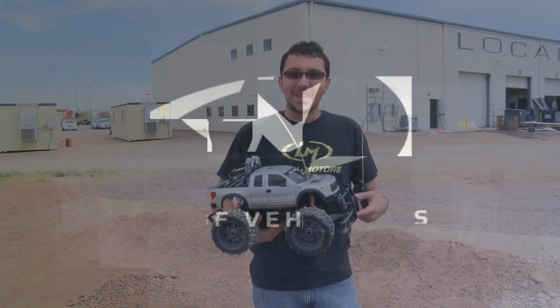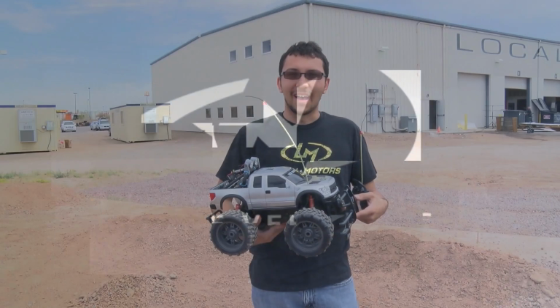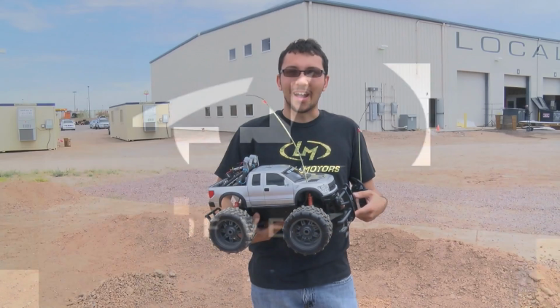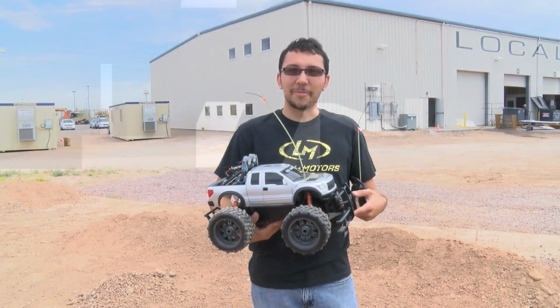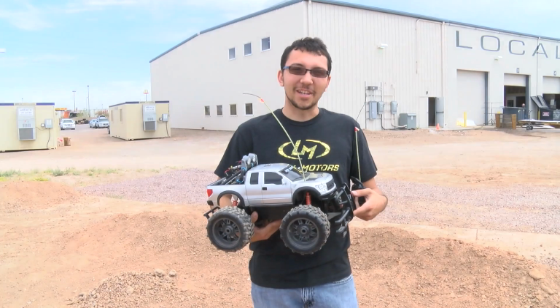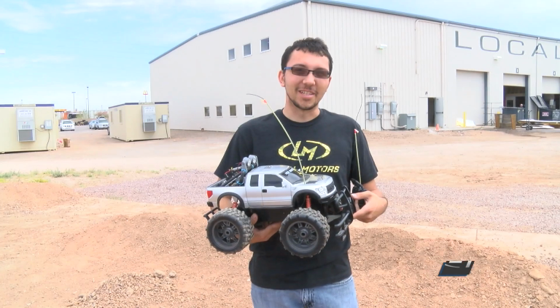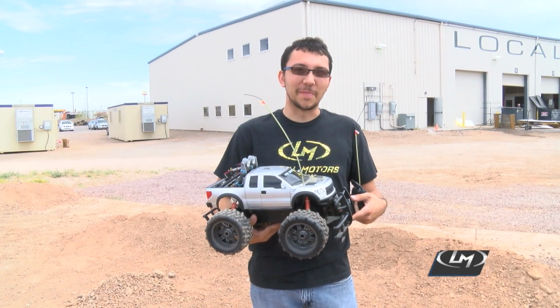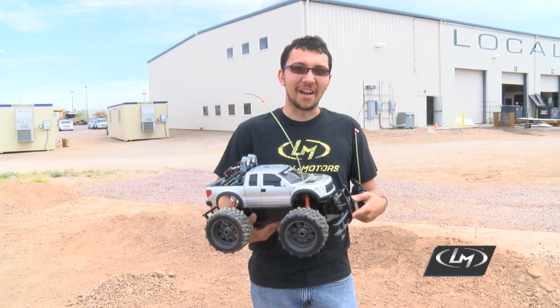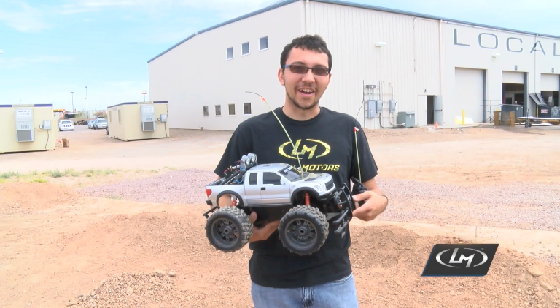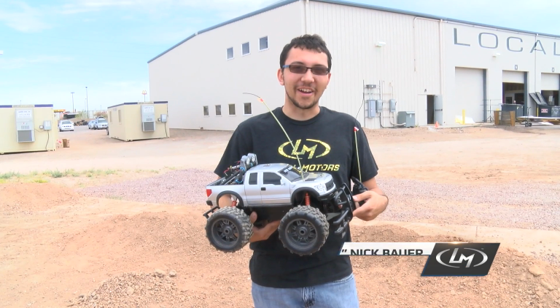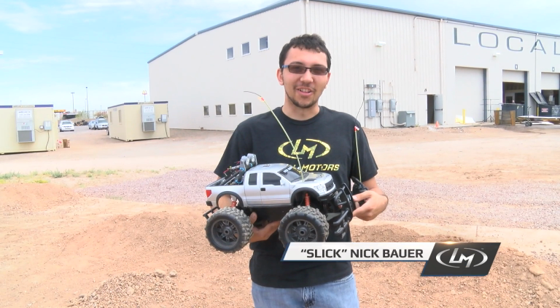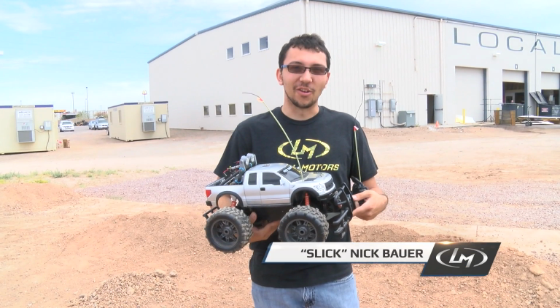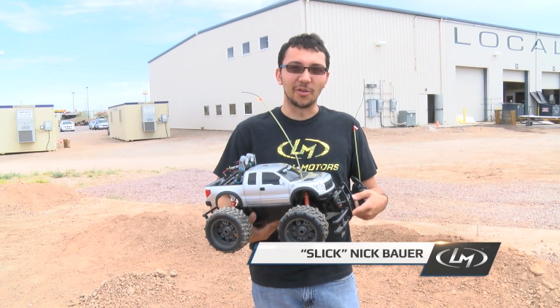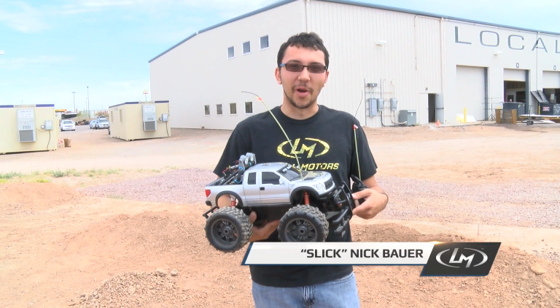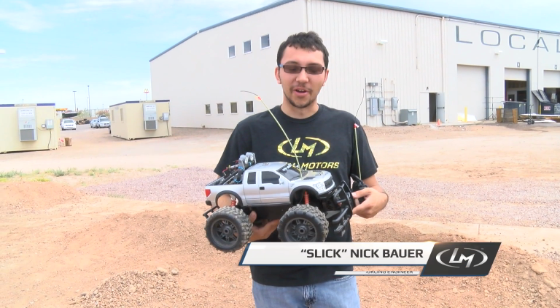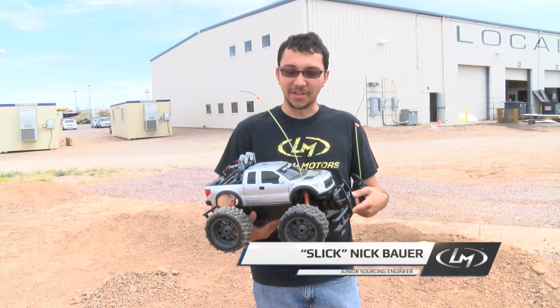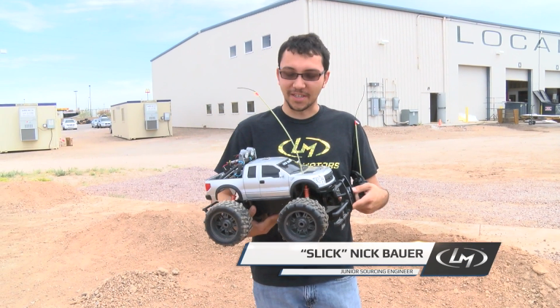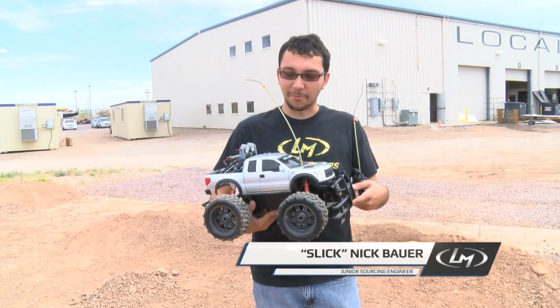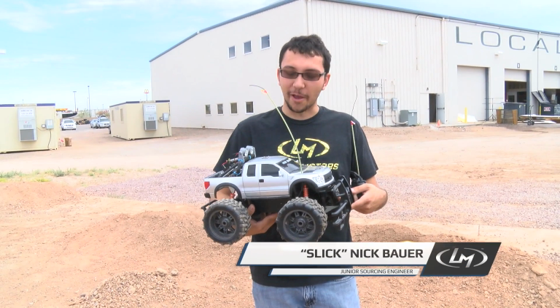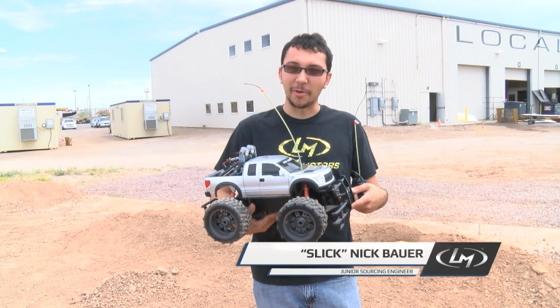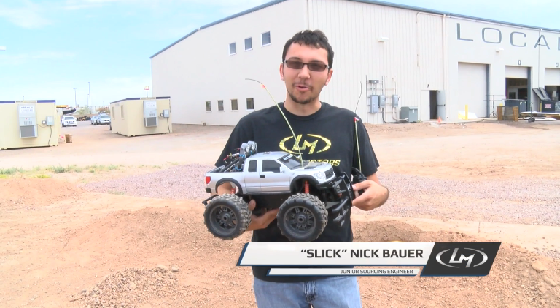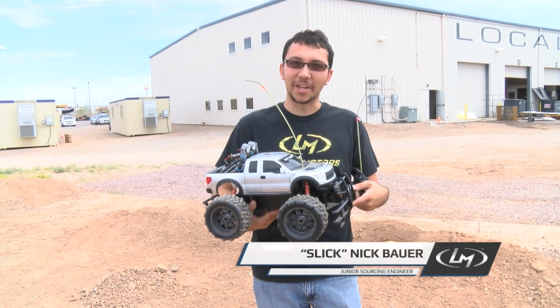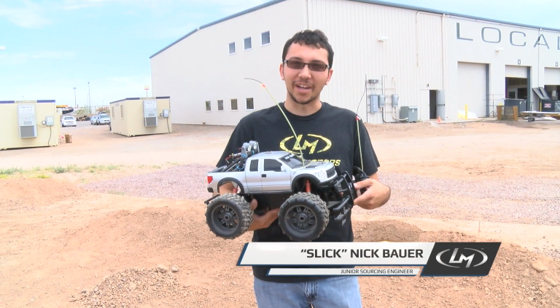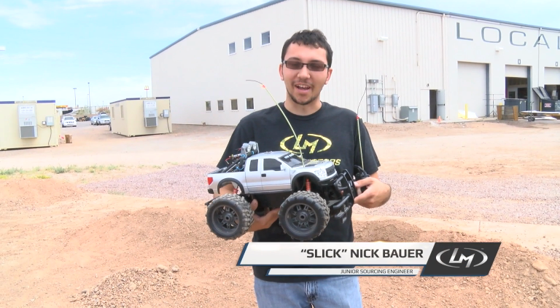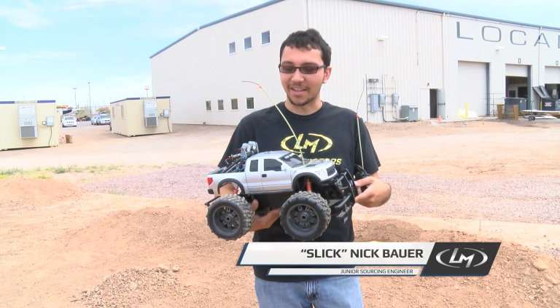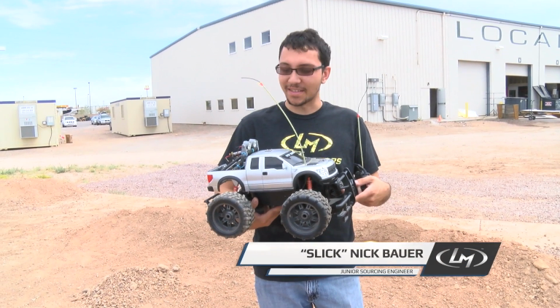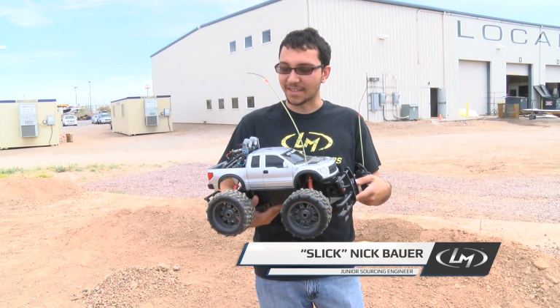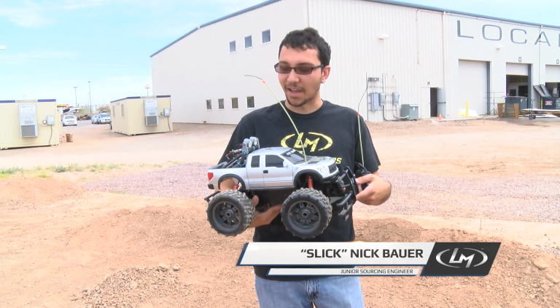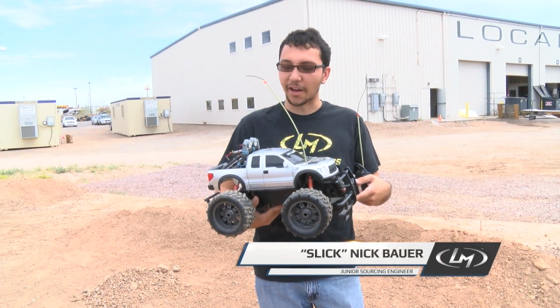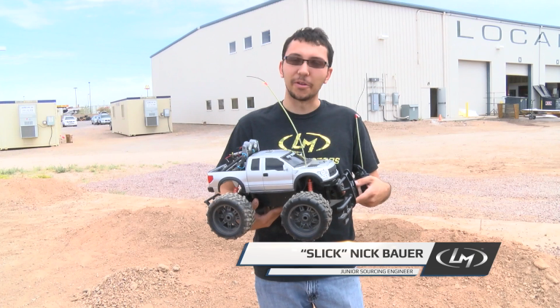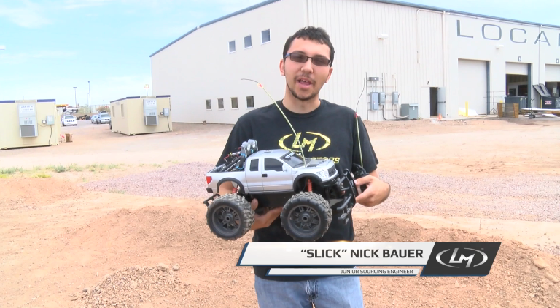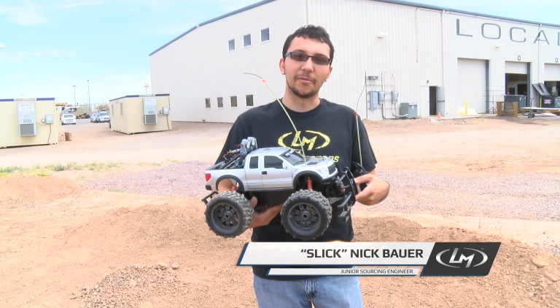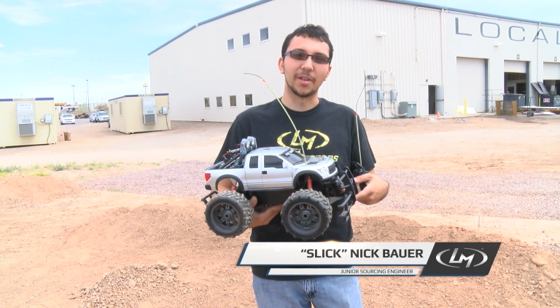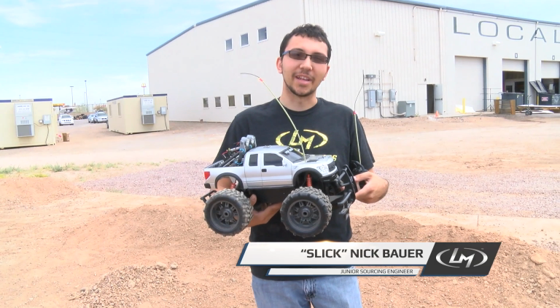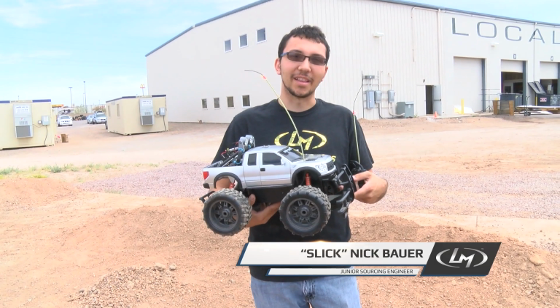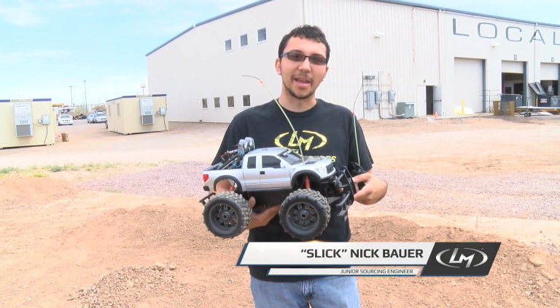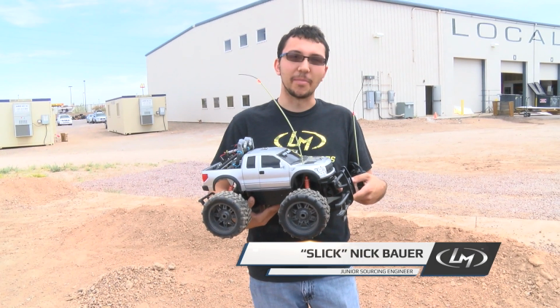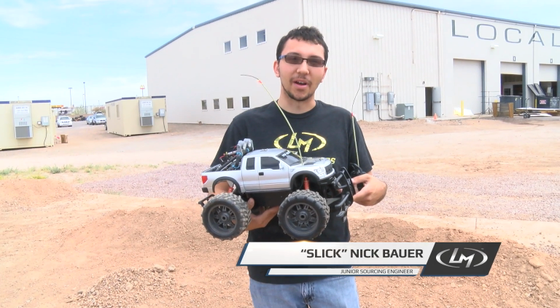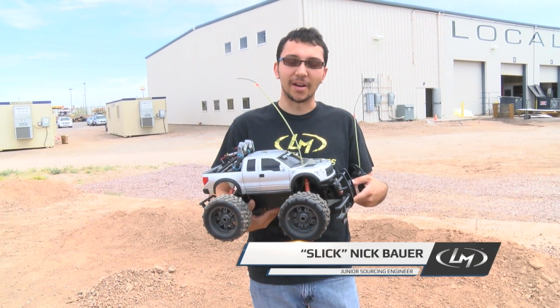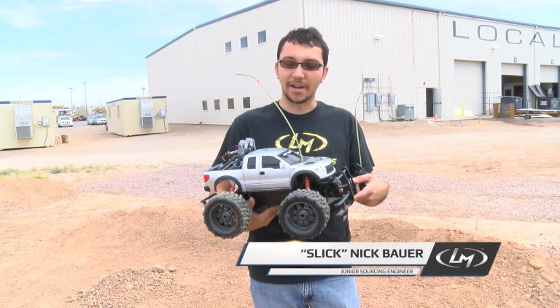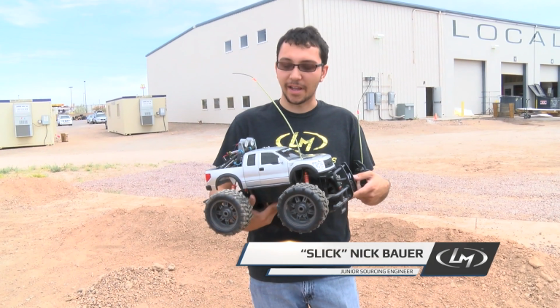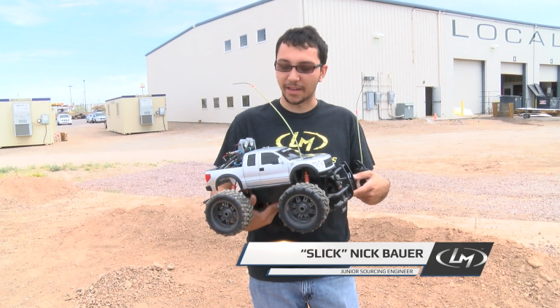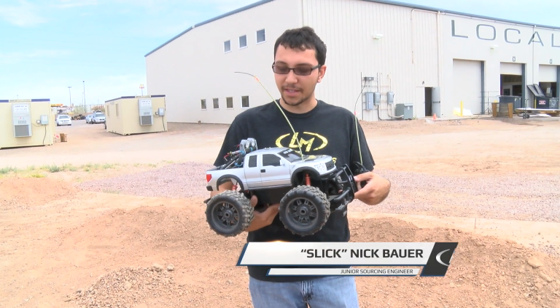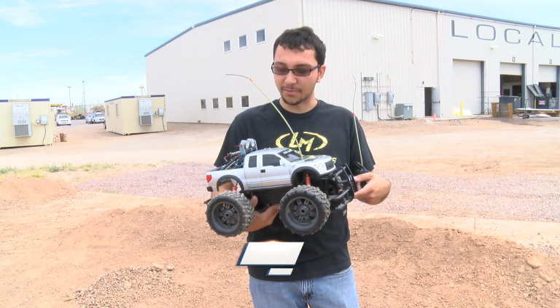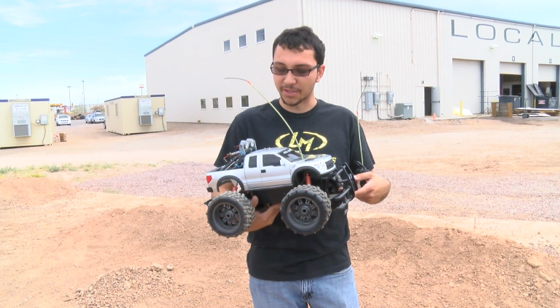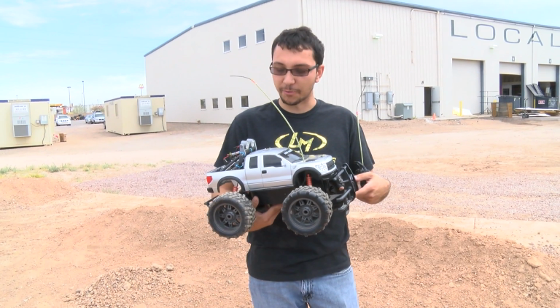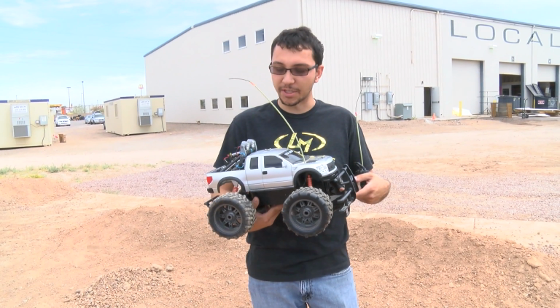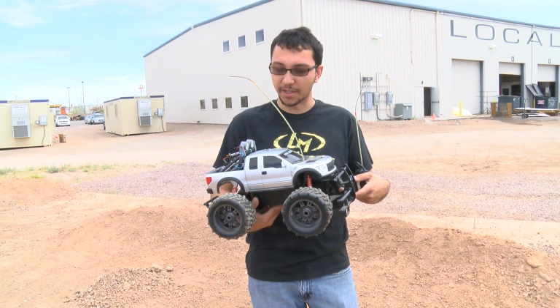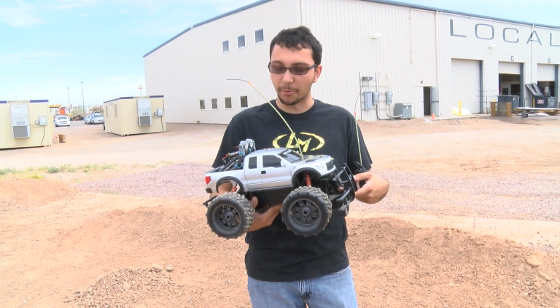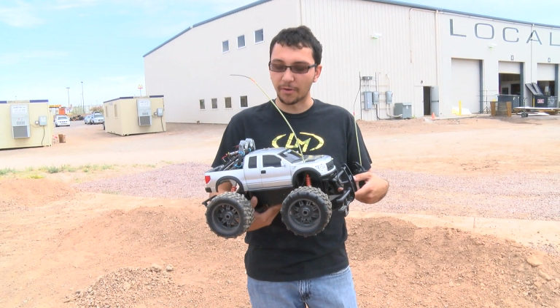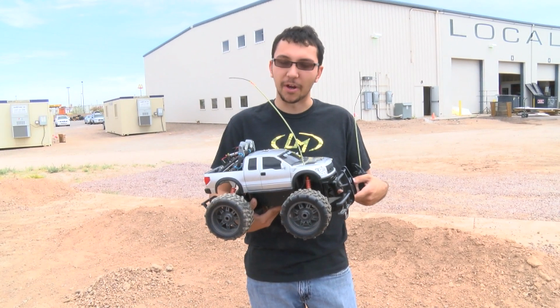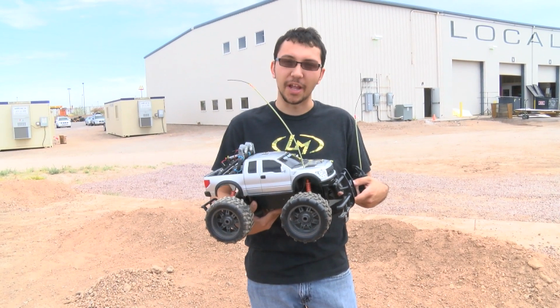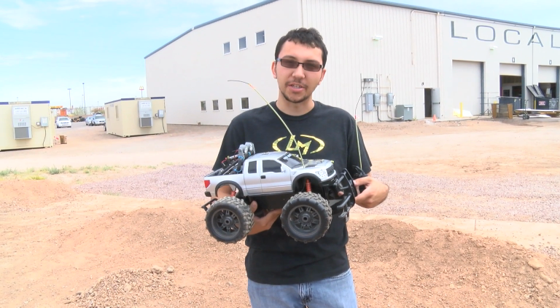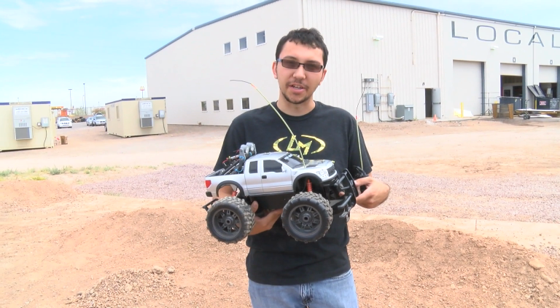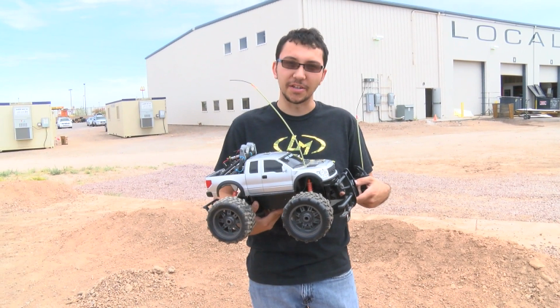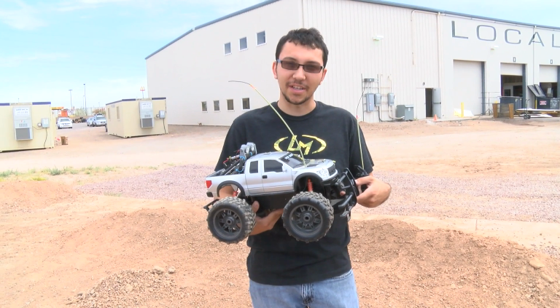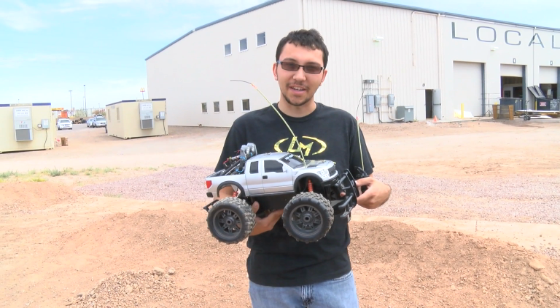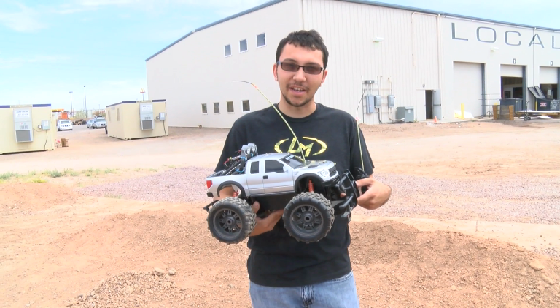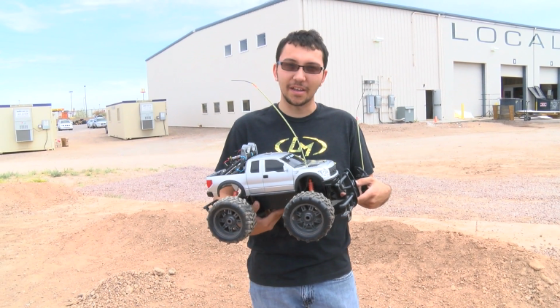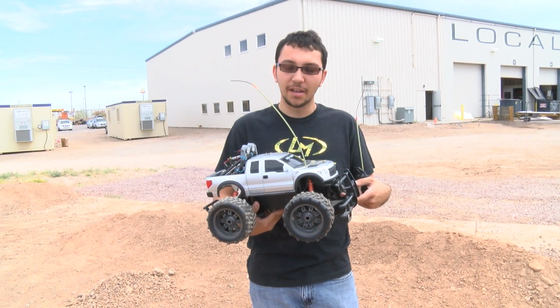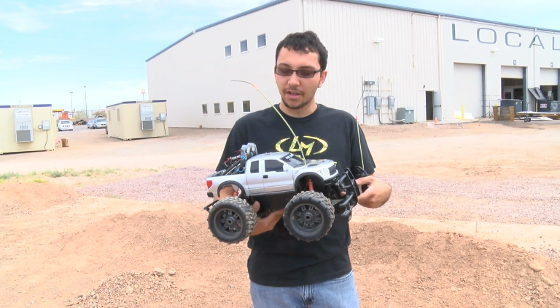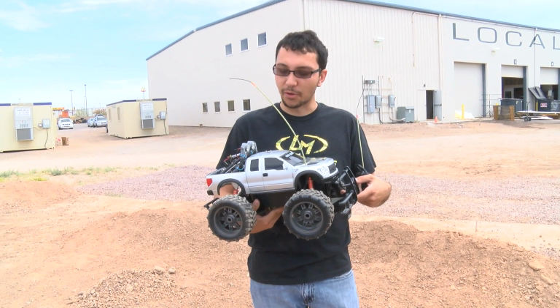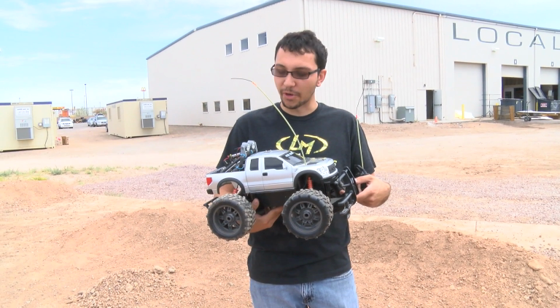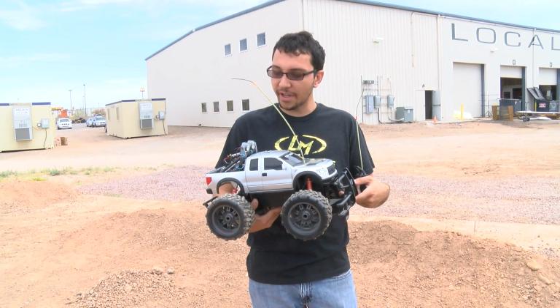Hi, I'm Nicholas Bauer here at Locomotors, and what I've been working on is this auto-leveling light bar. This was originally one of our engineers' idea — Cory.